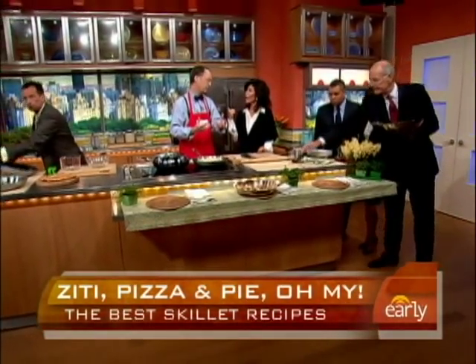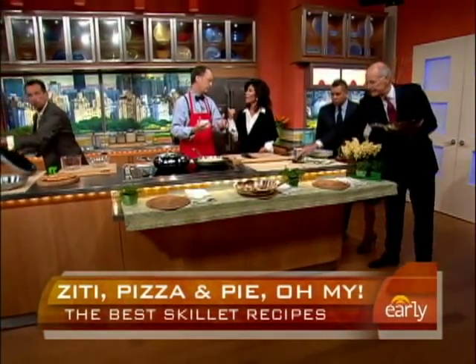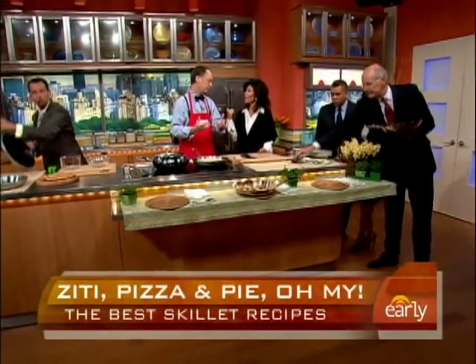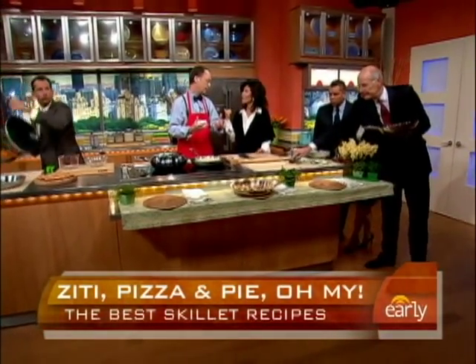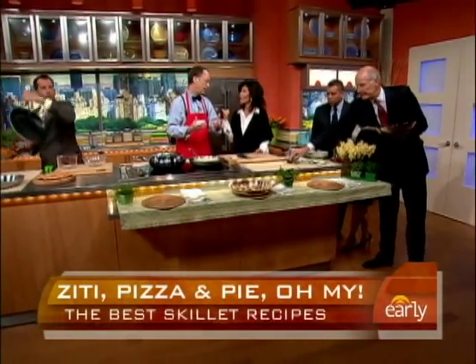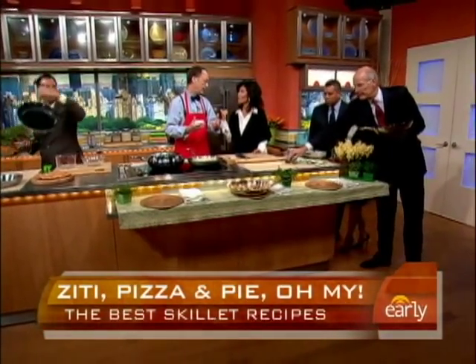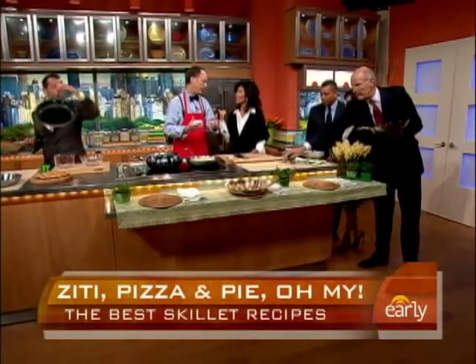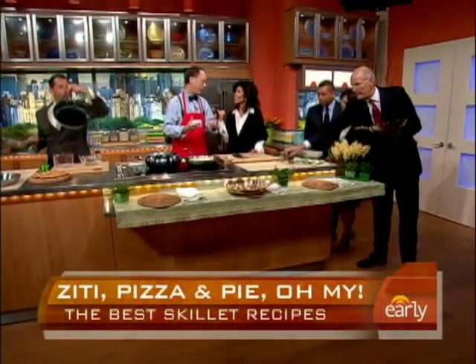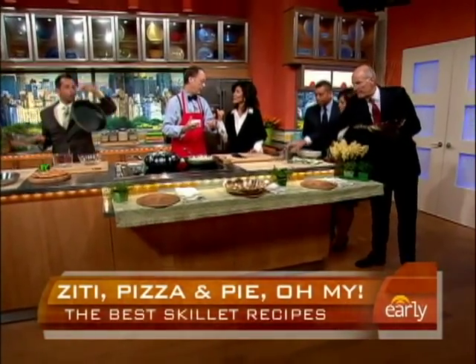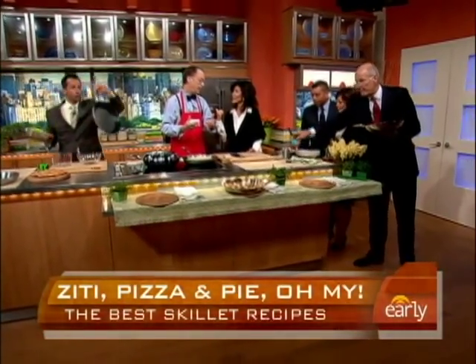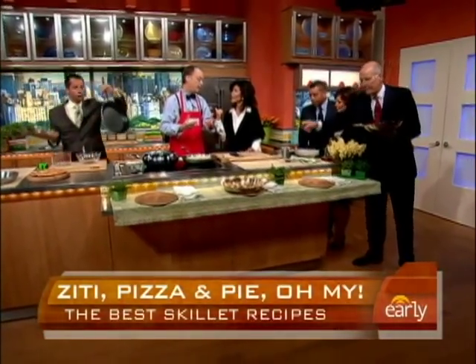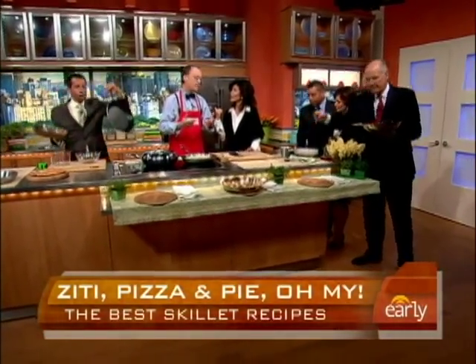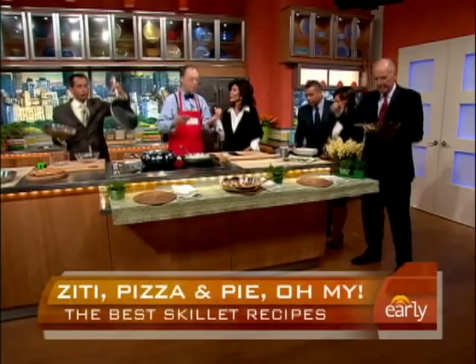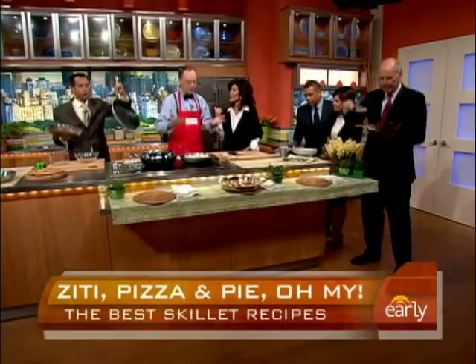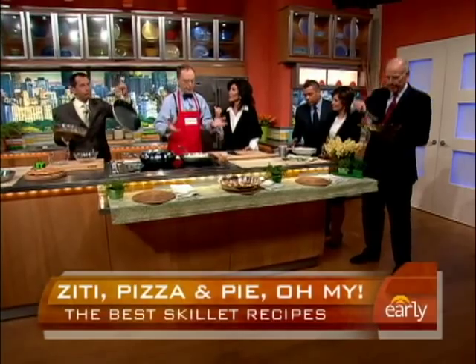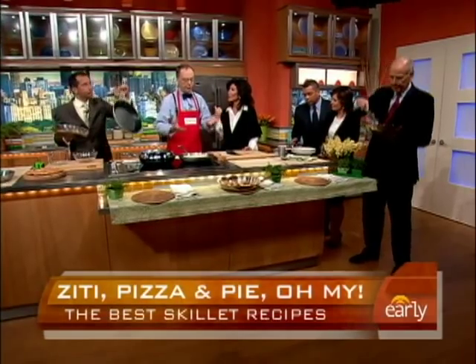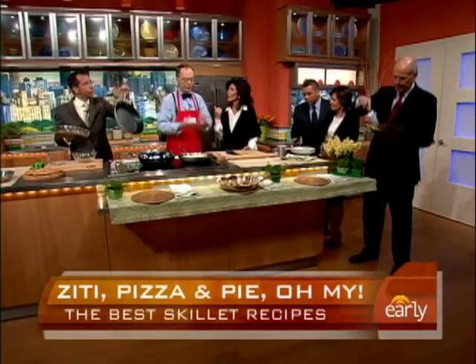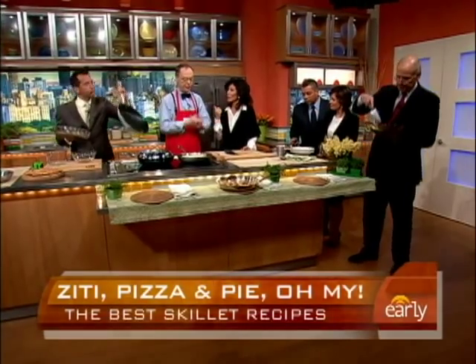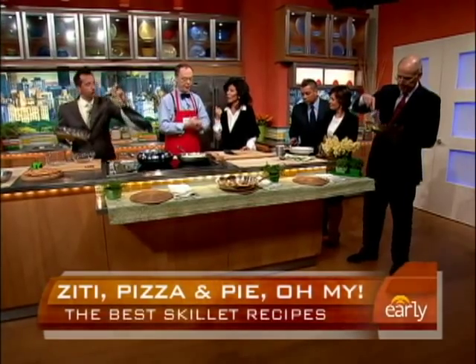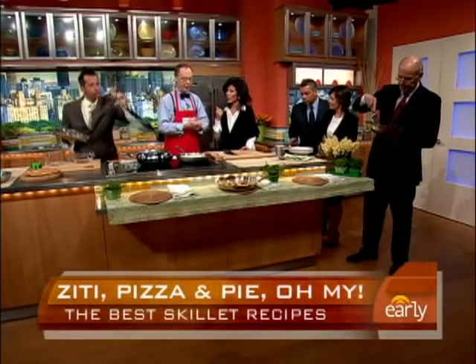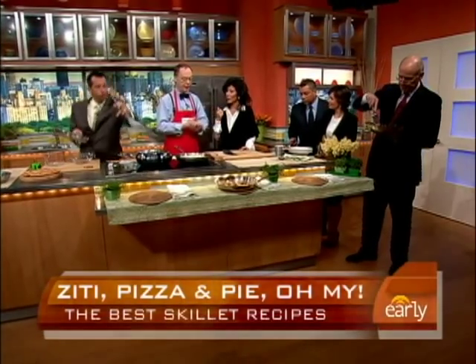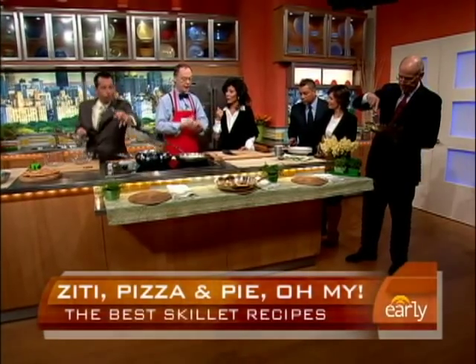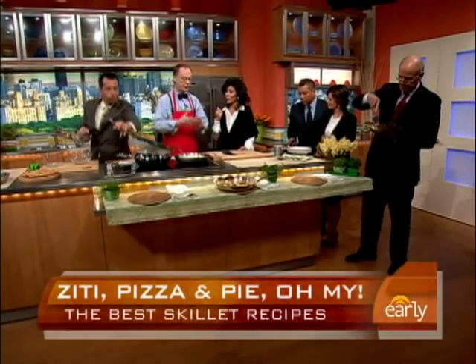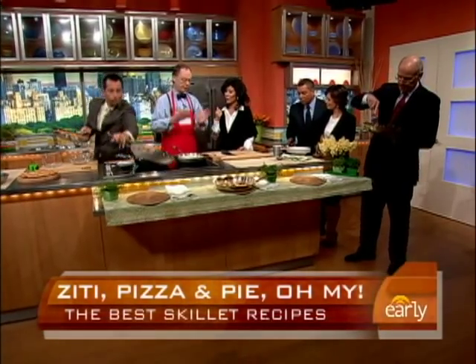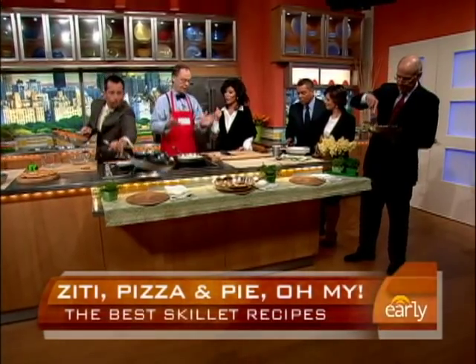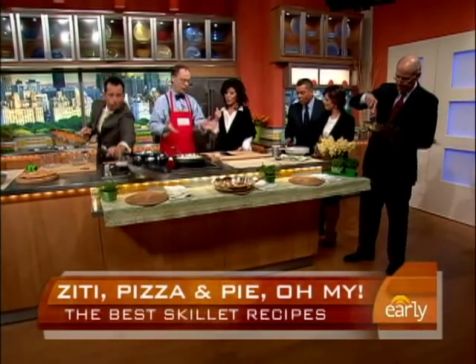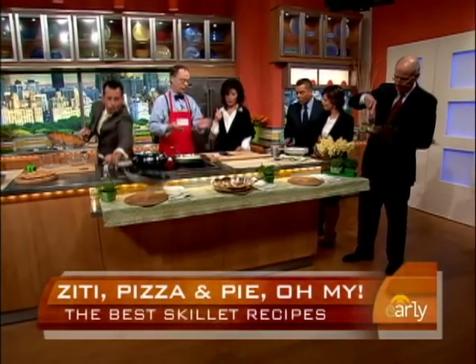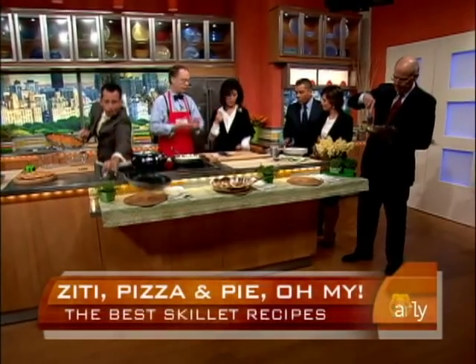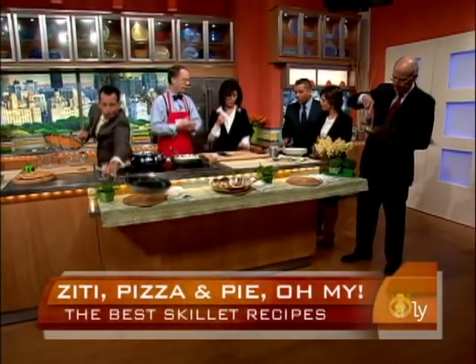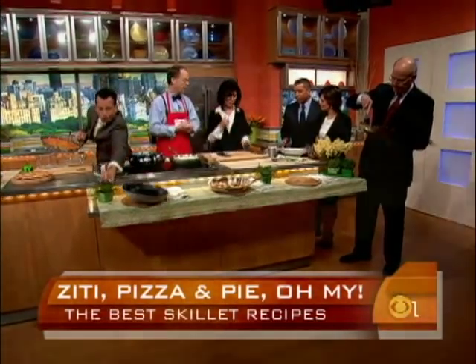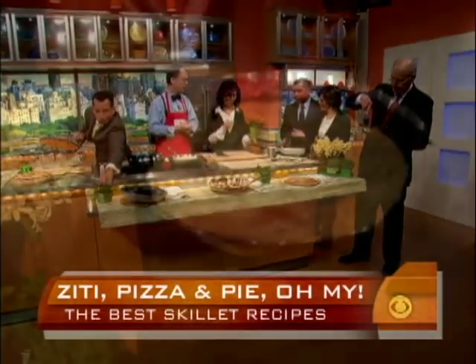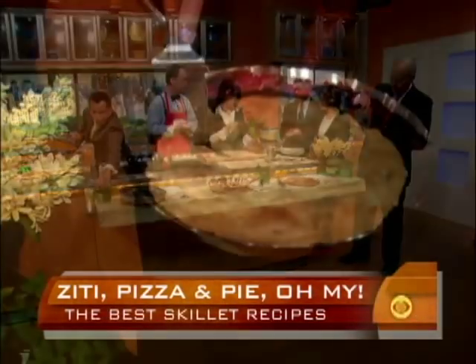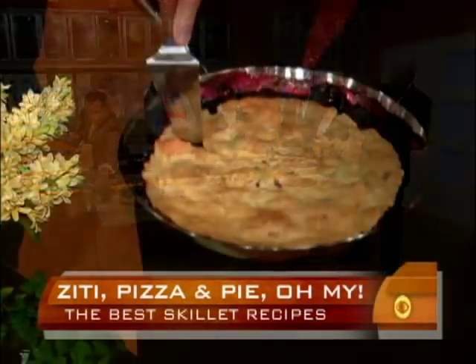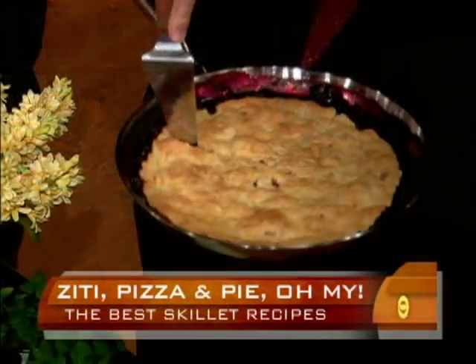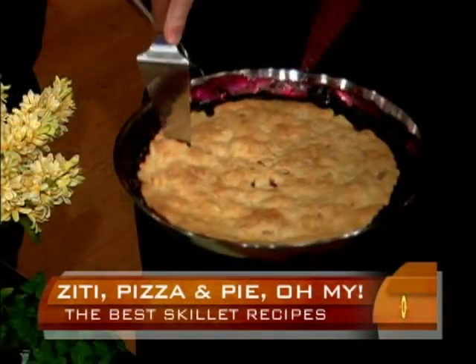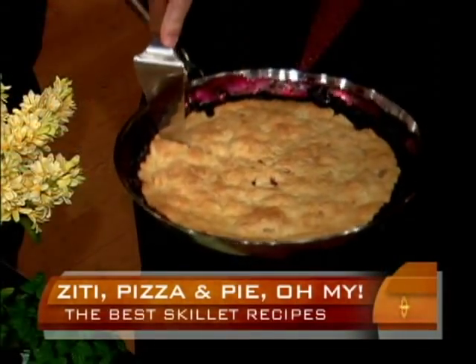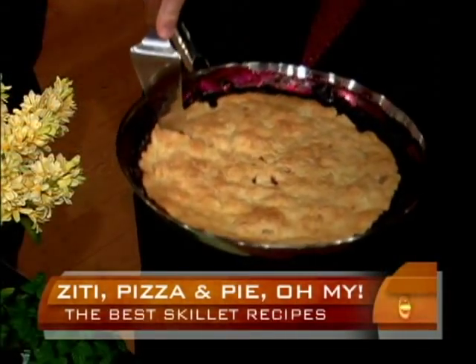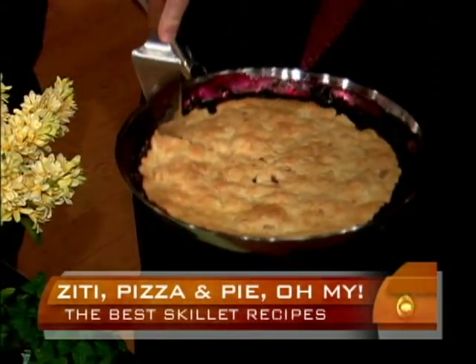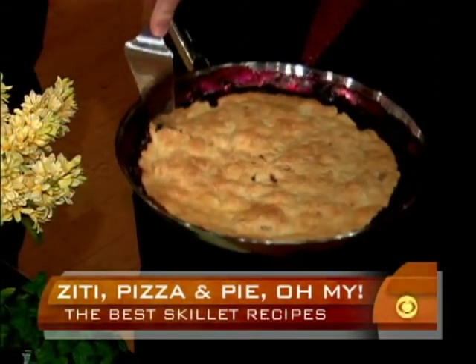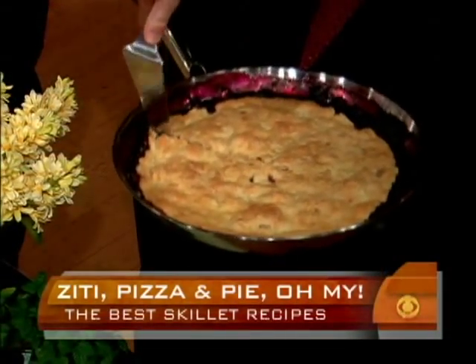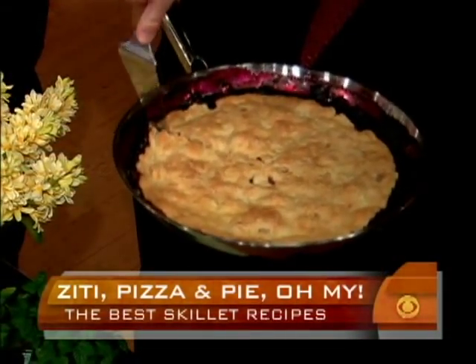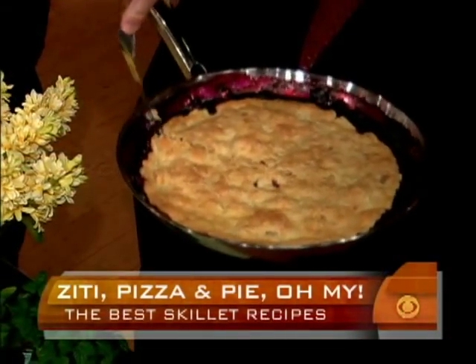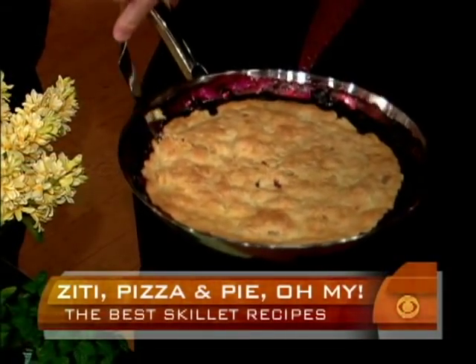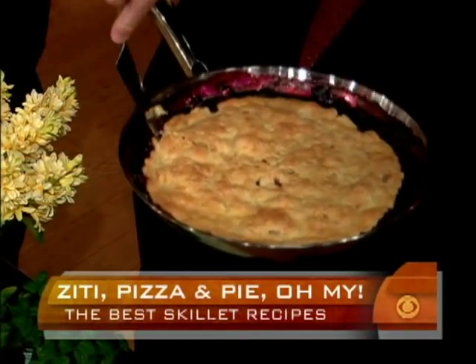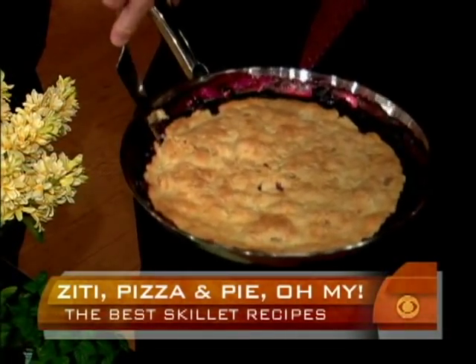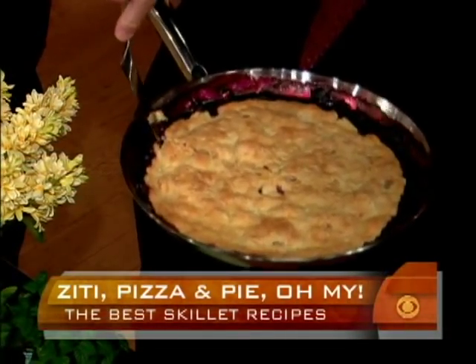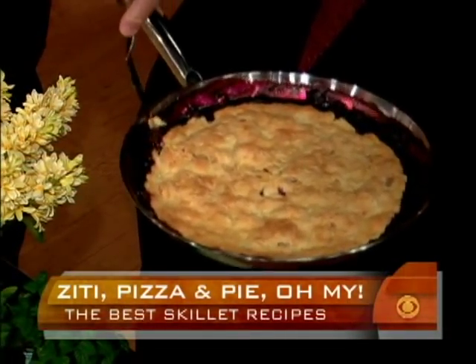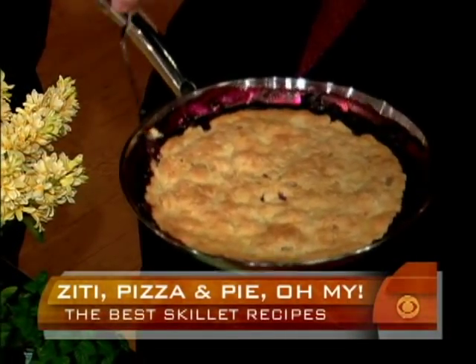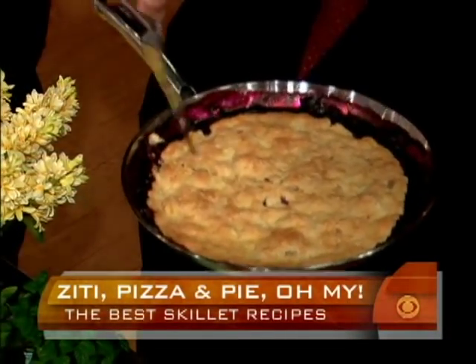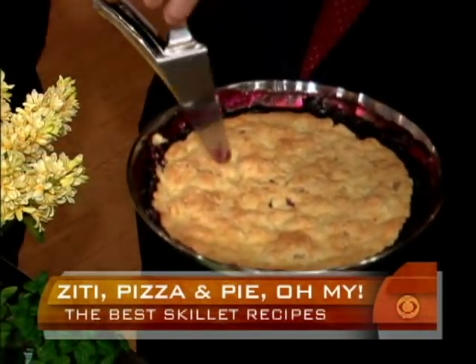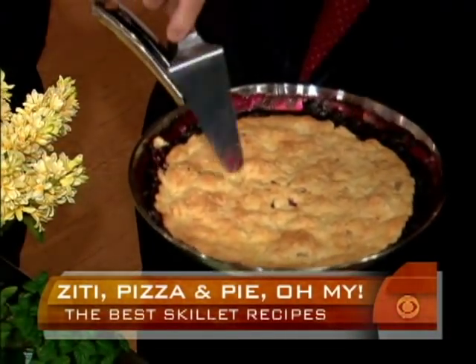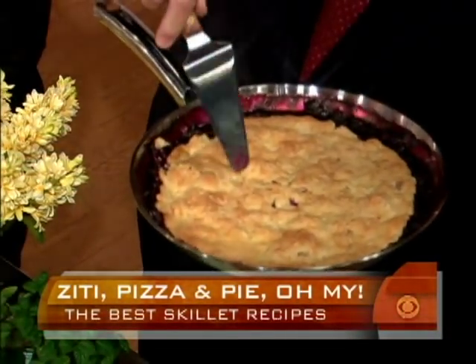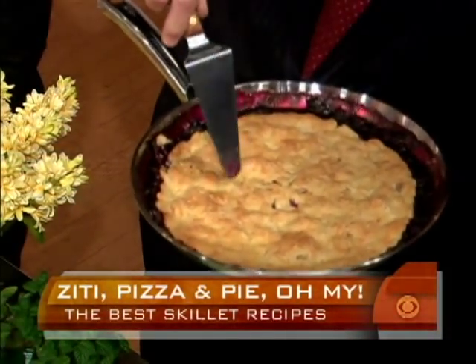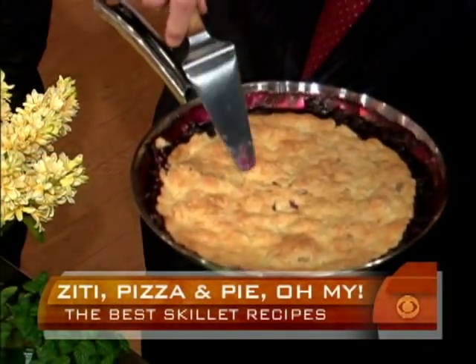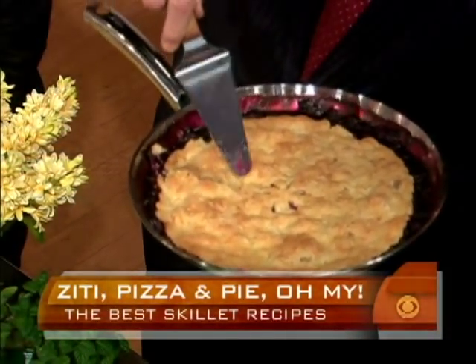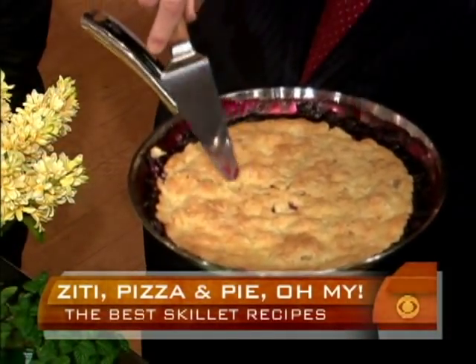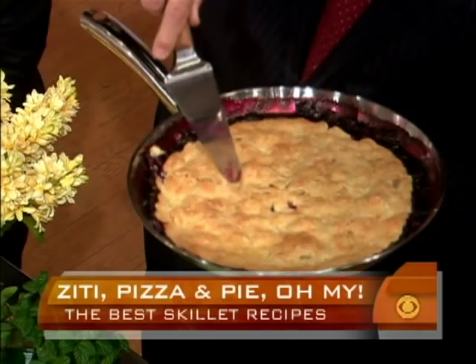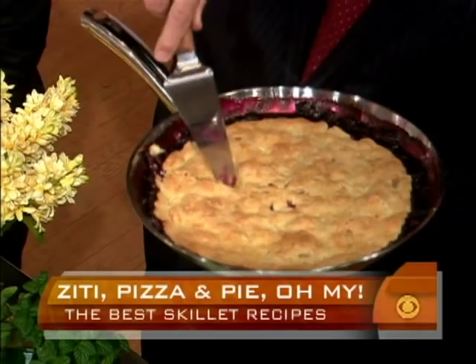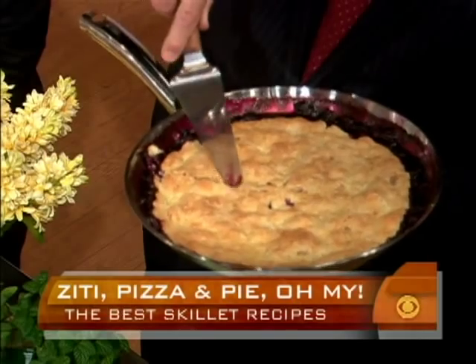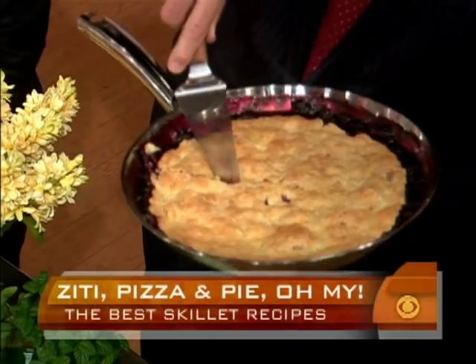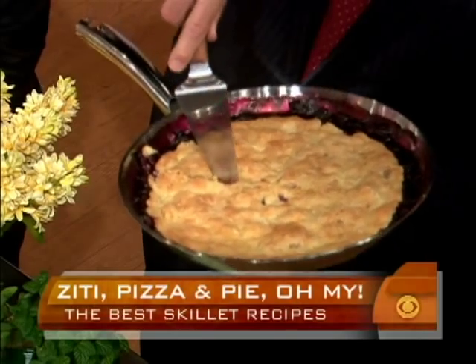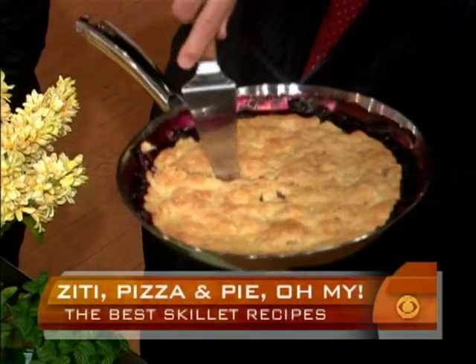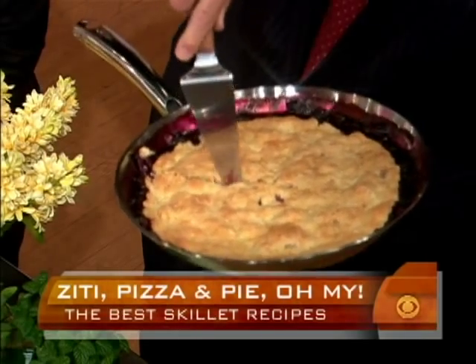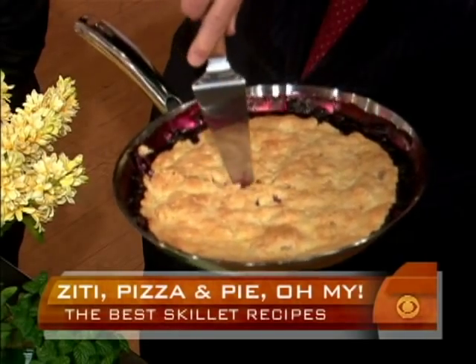Then in the oven, 30 to 35 minutes in a 400-degree oven. Very simple. And this is what it comes out looking like.